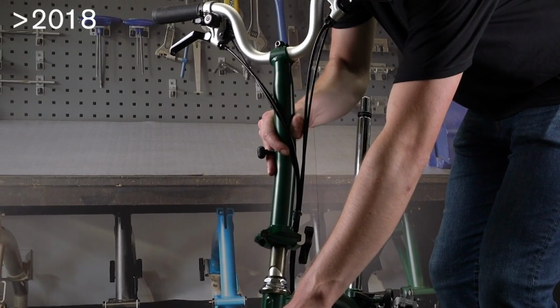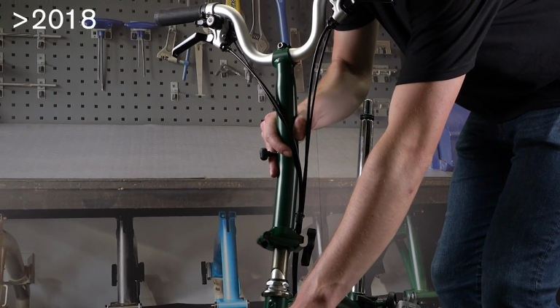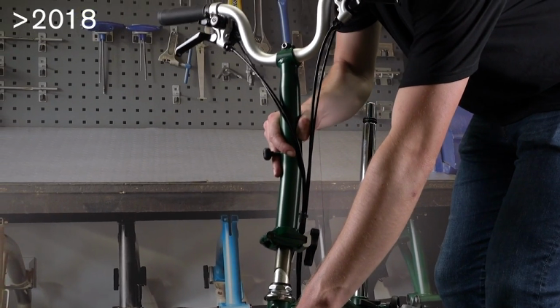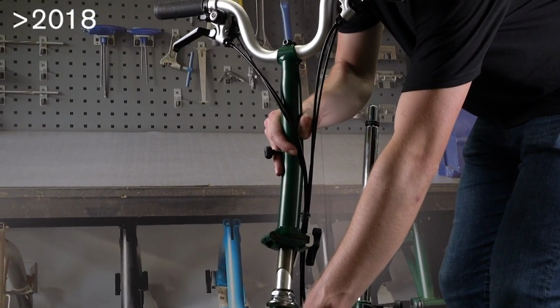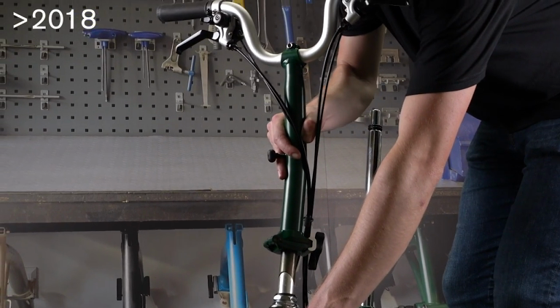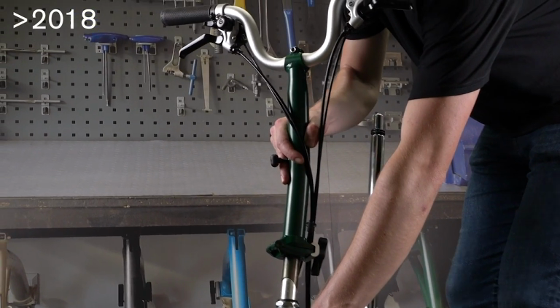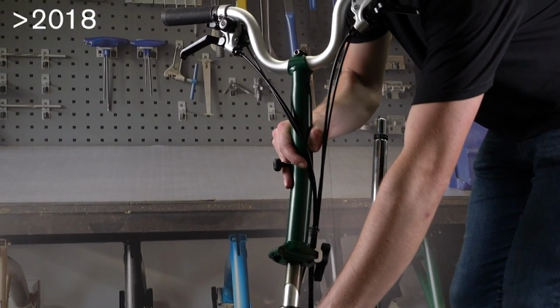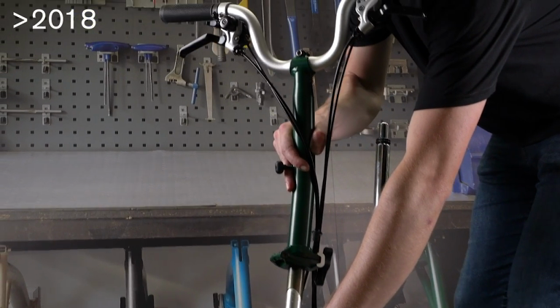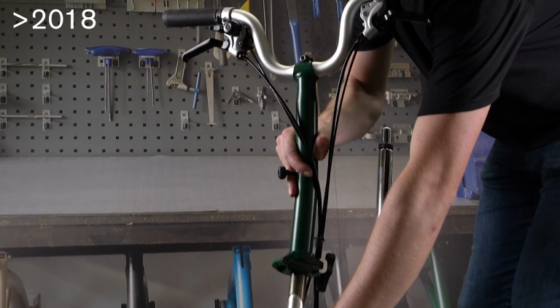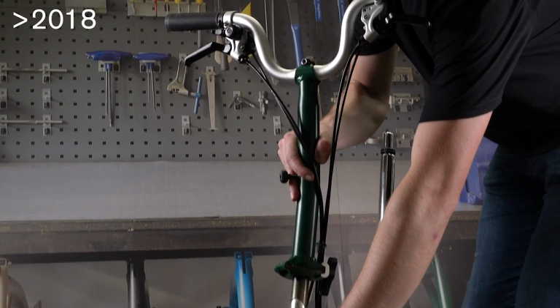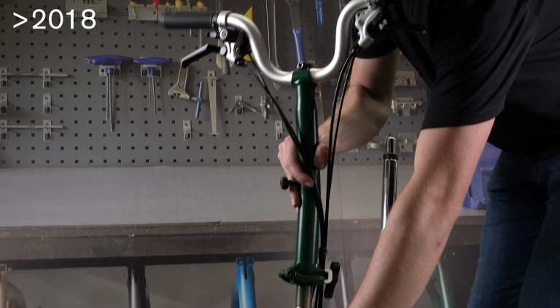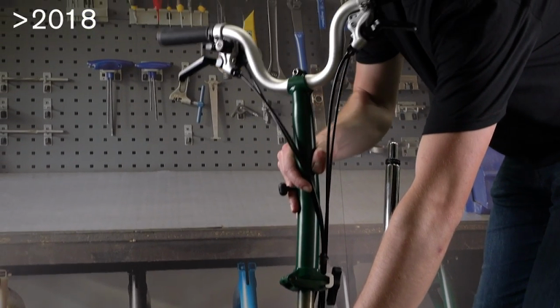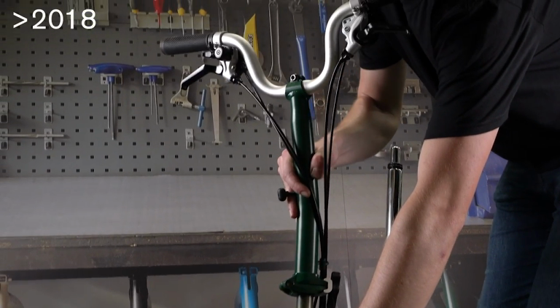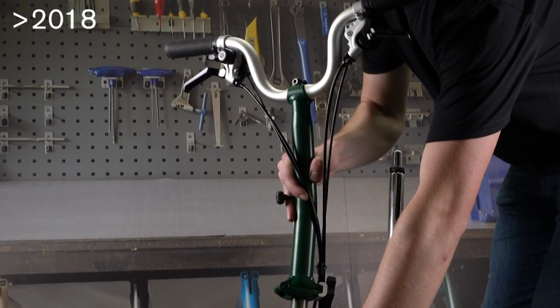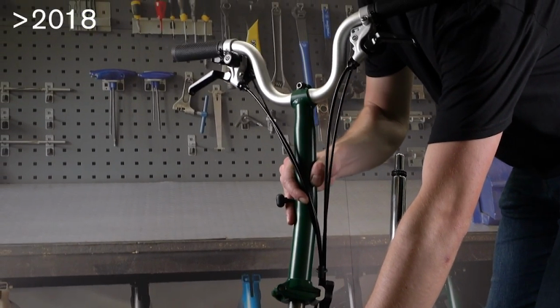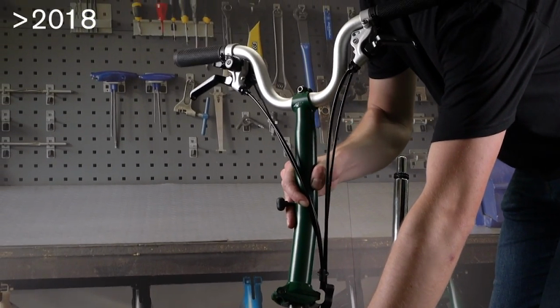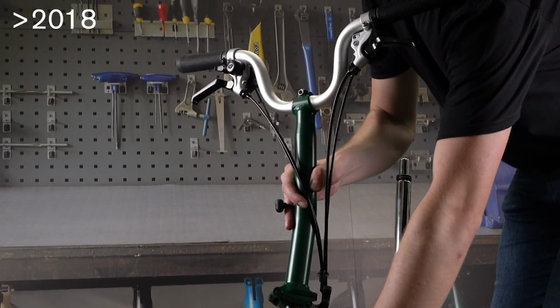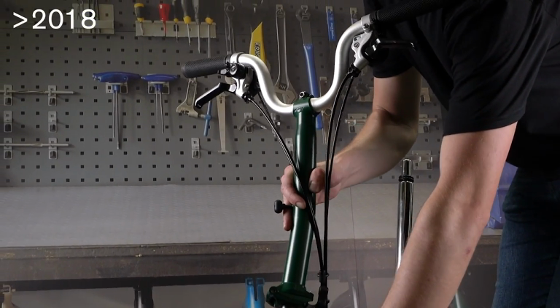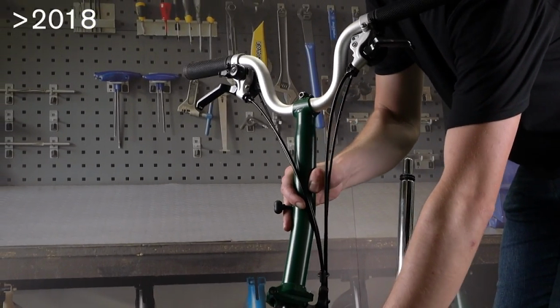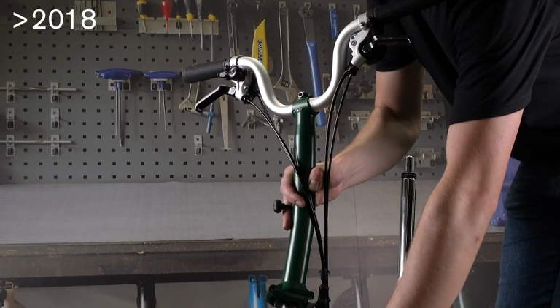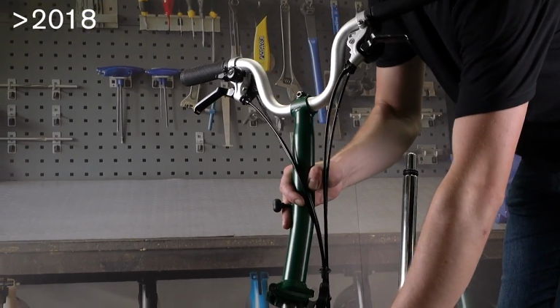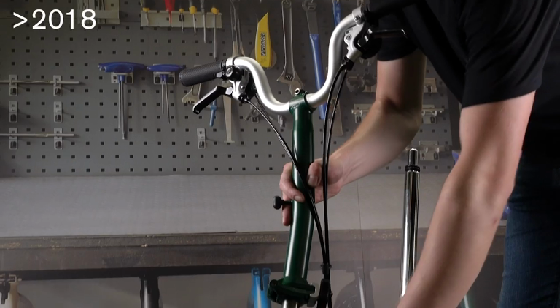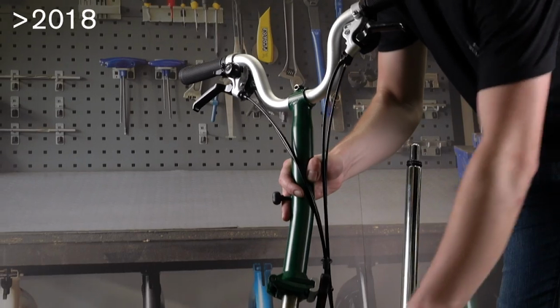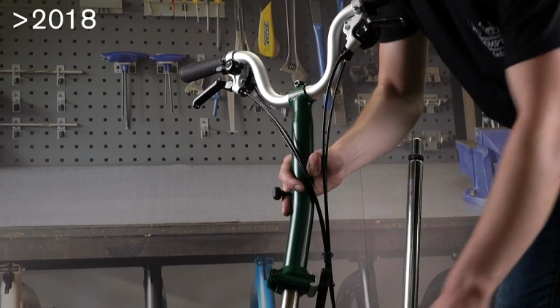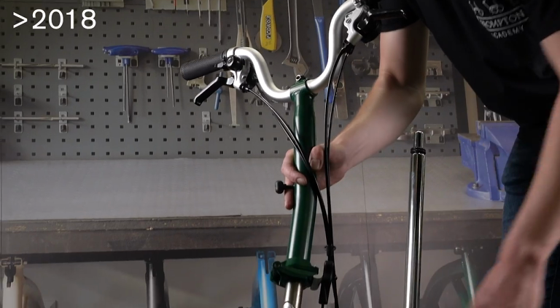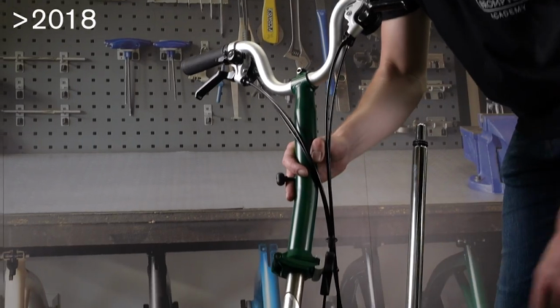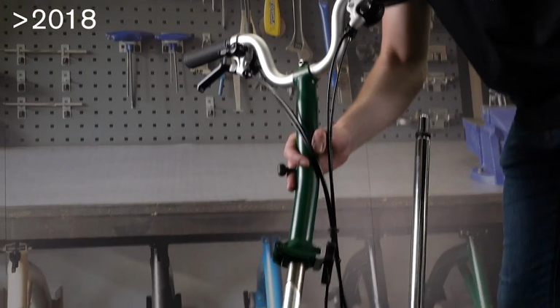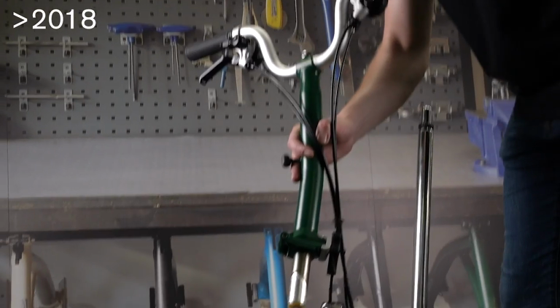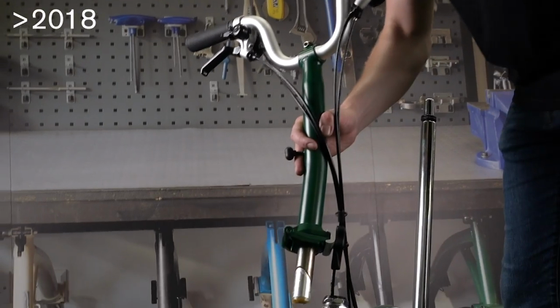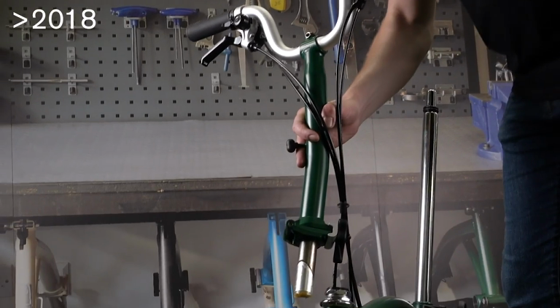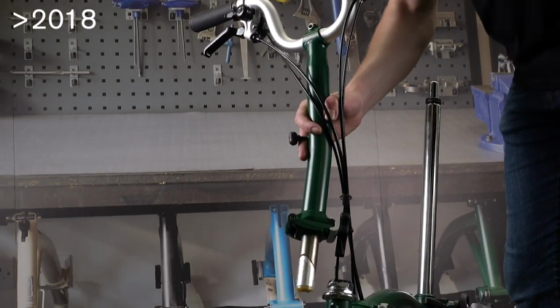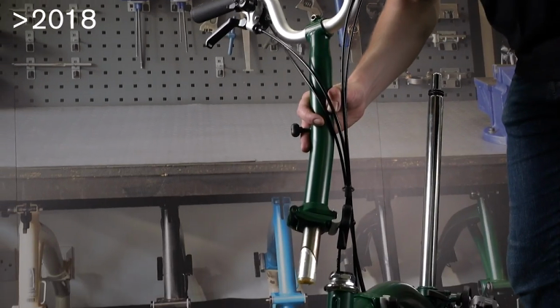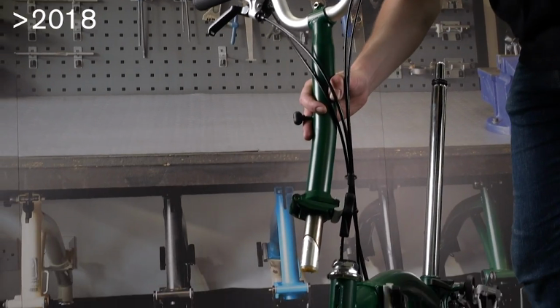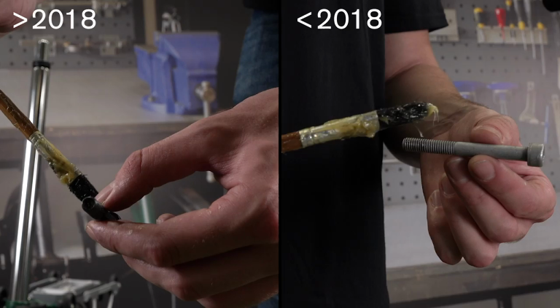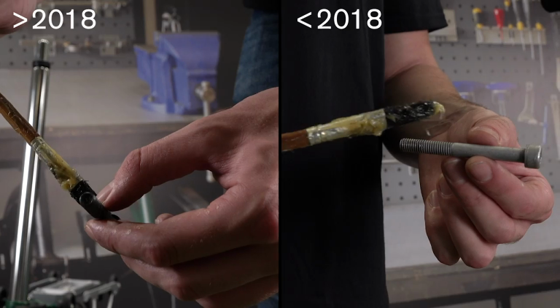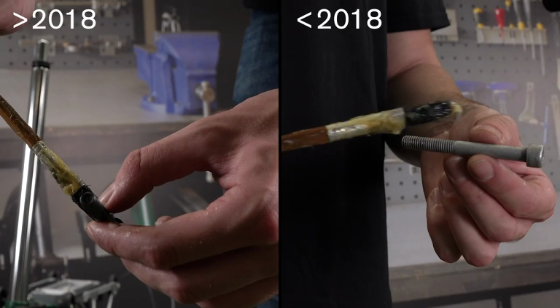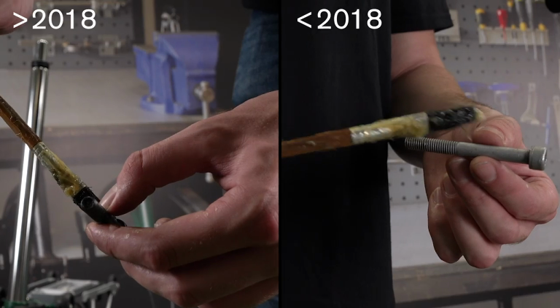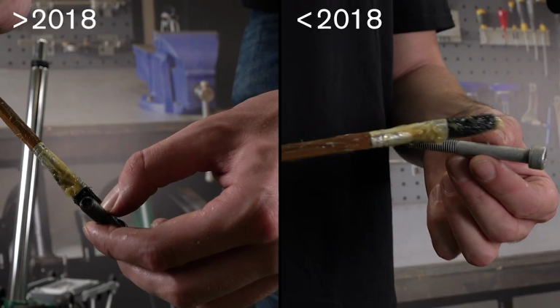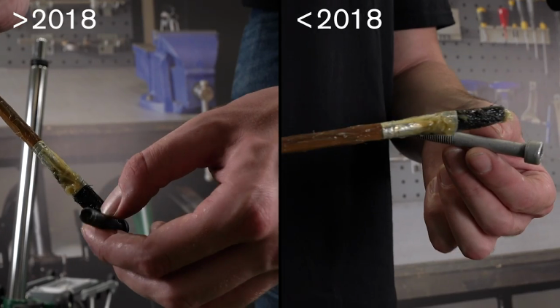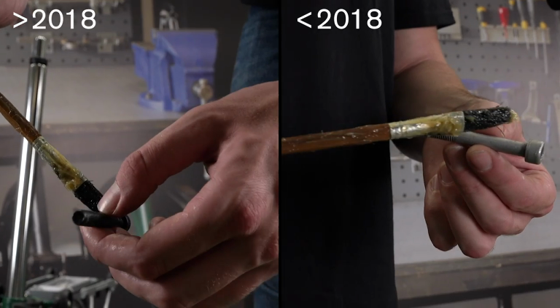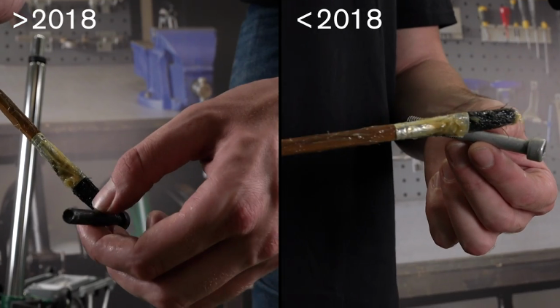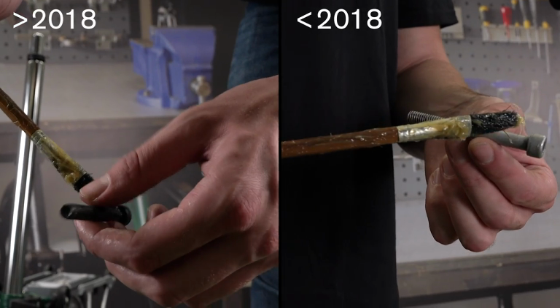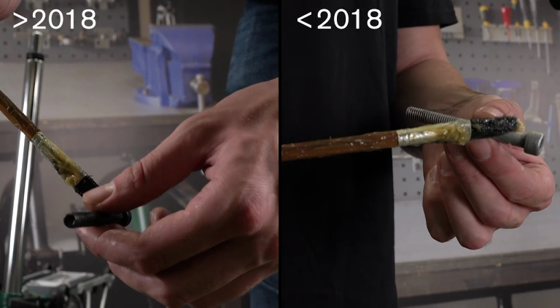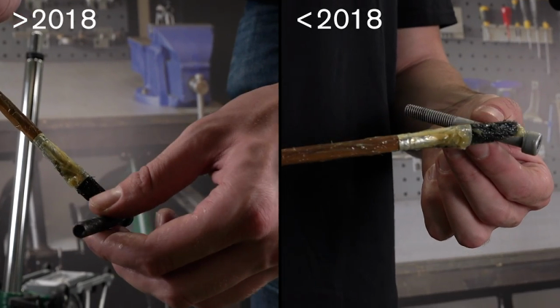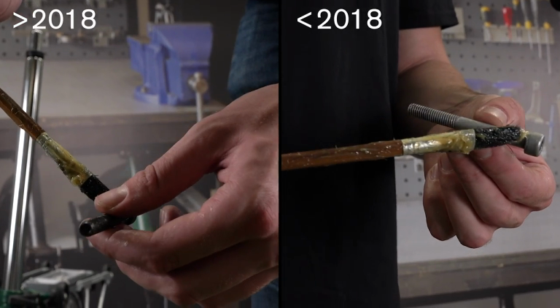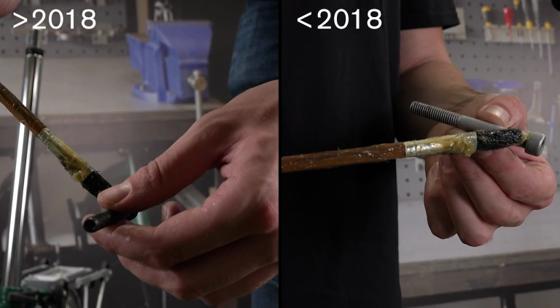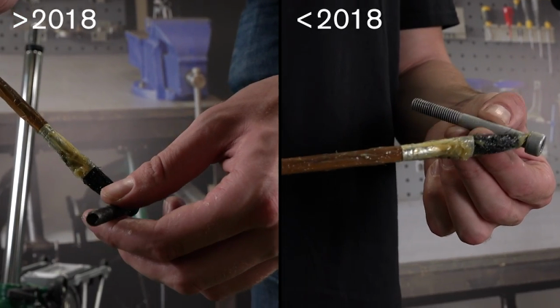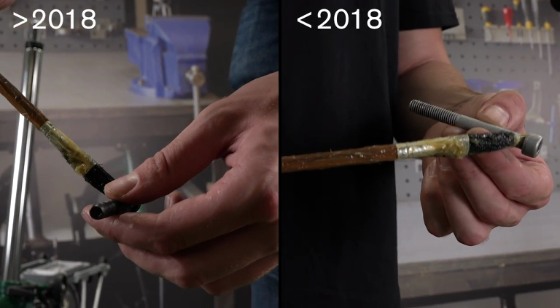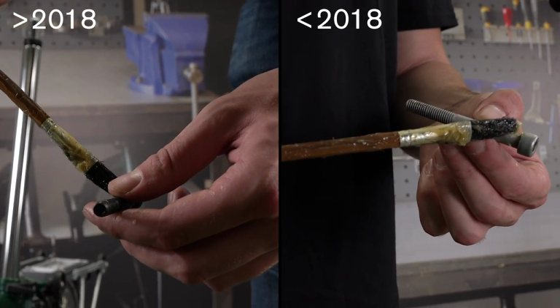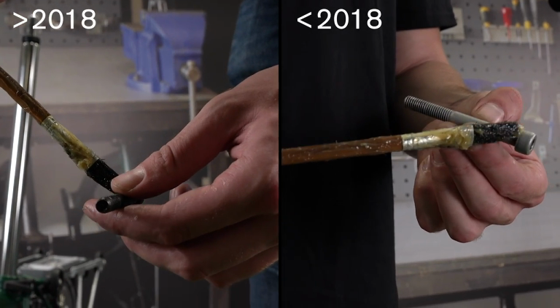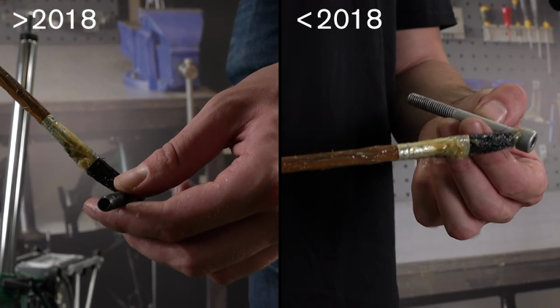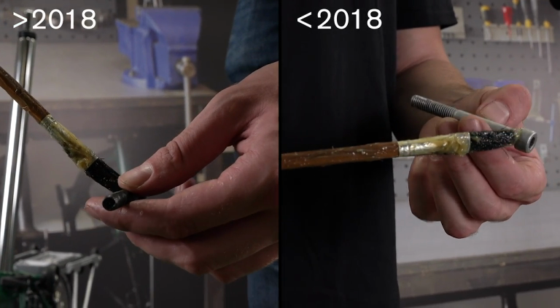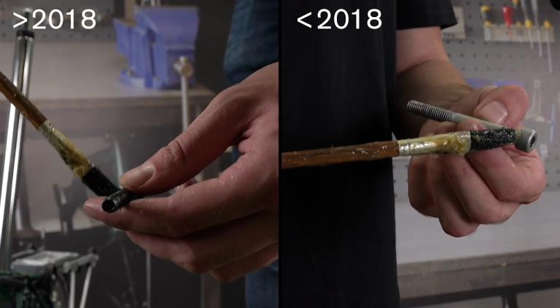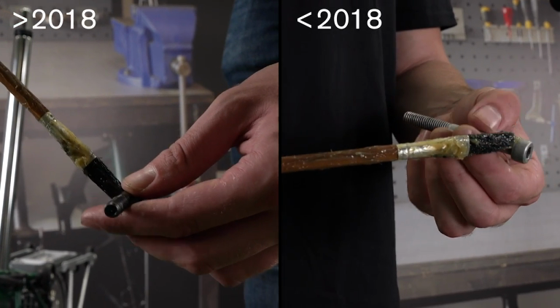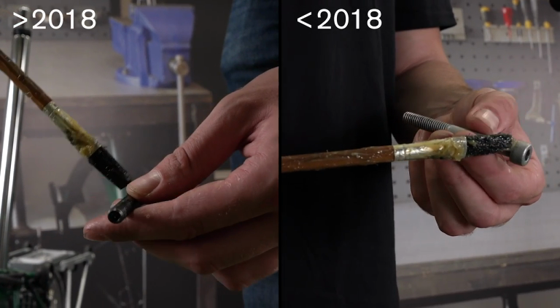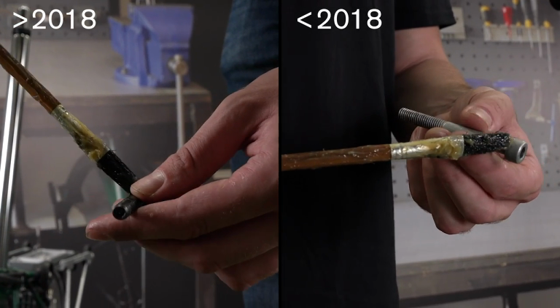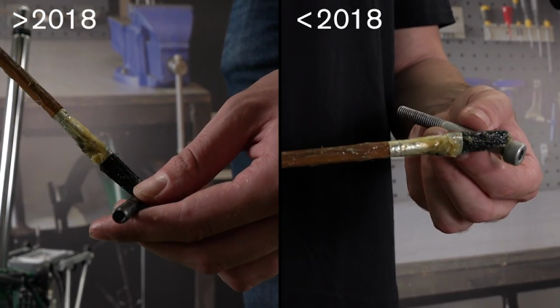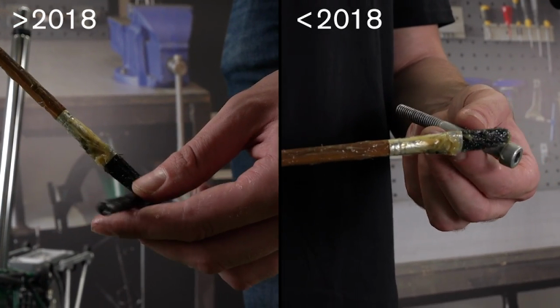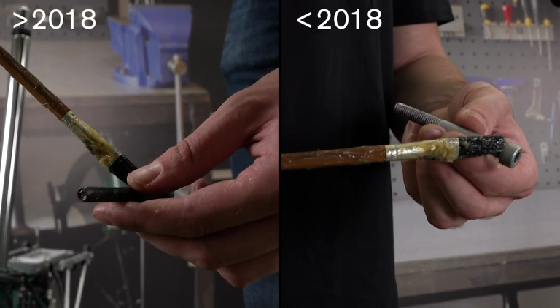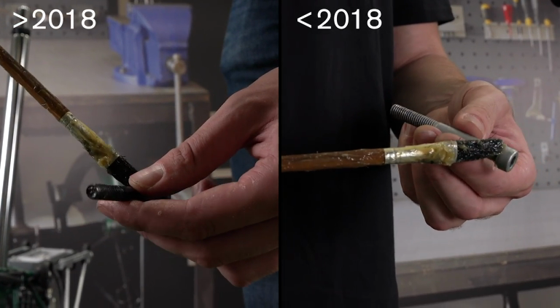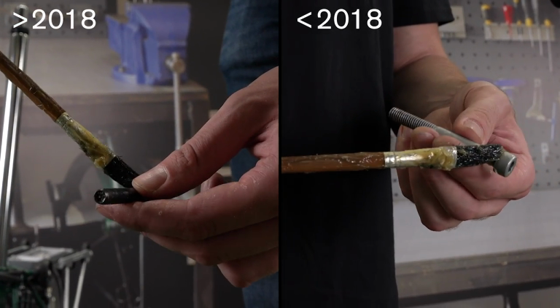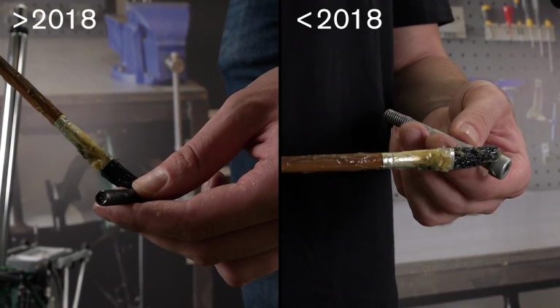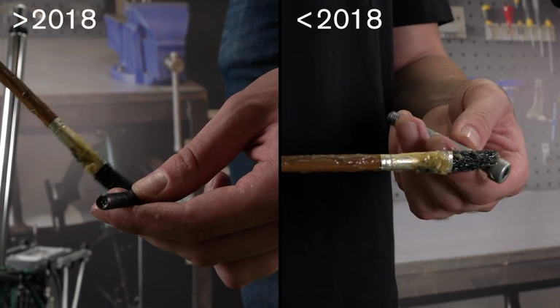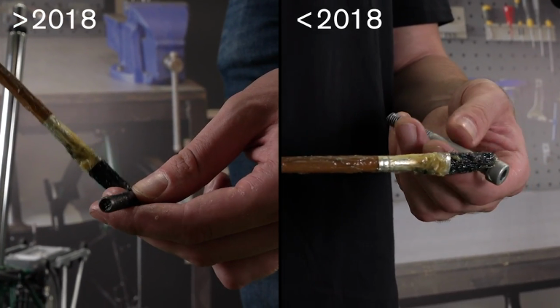On the newer wedge style, this is not necessary. Grease the parts as shown for each type of handlebar support.